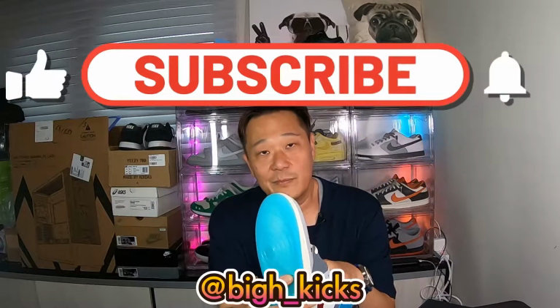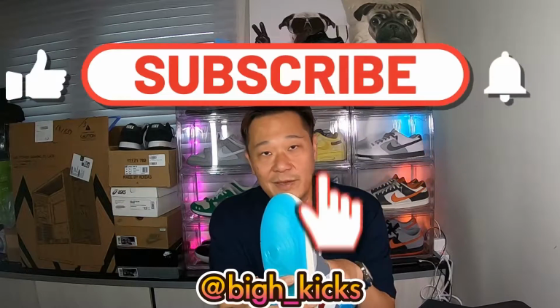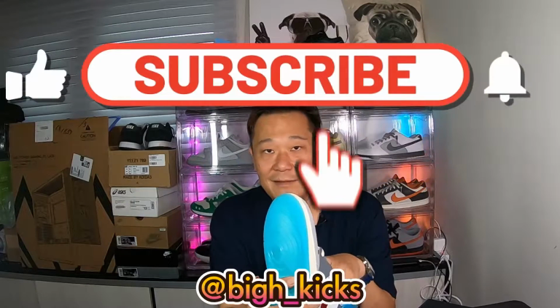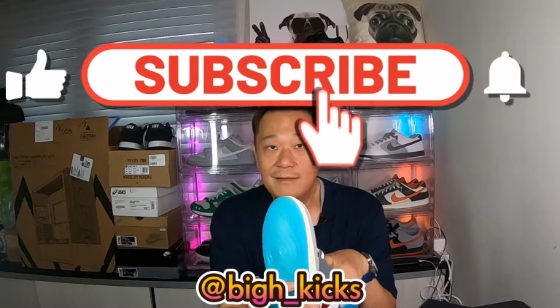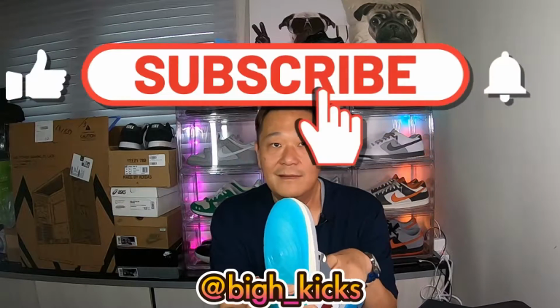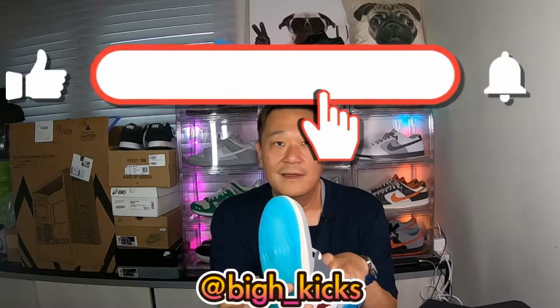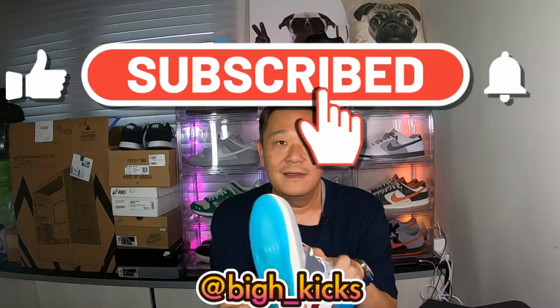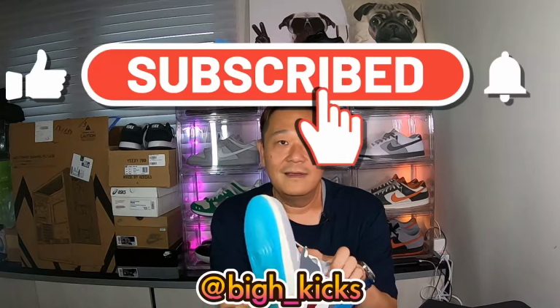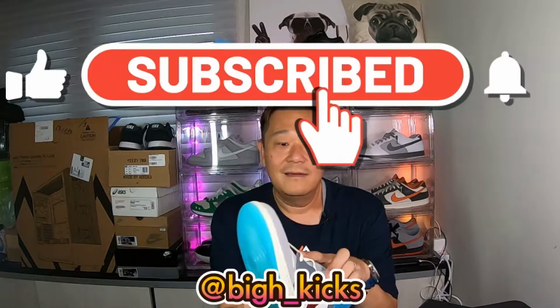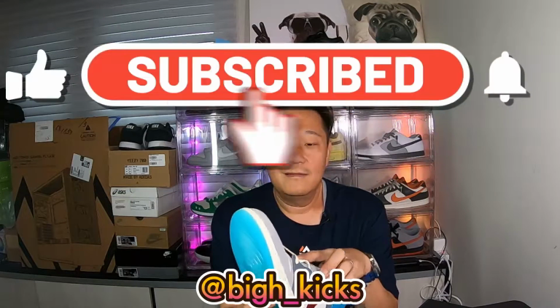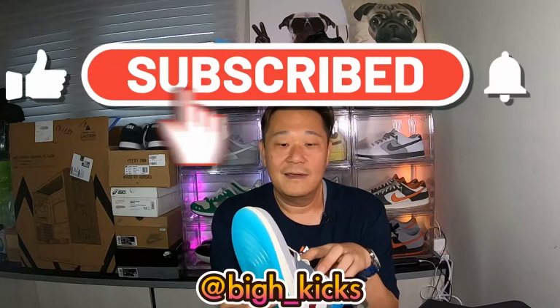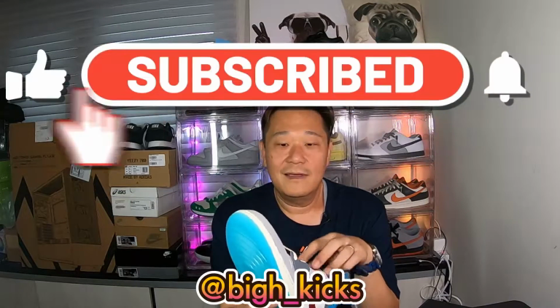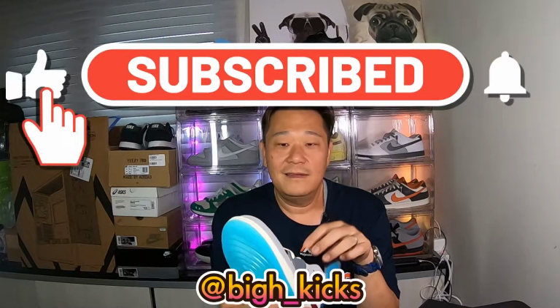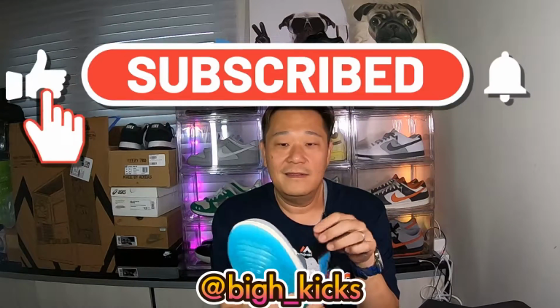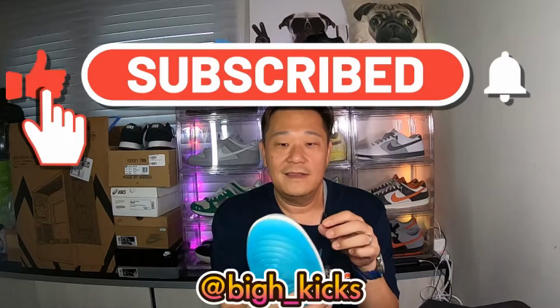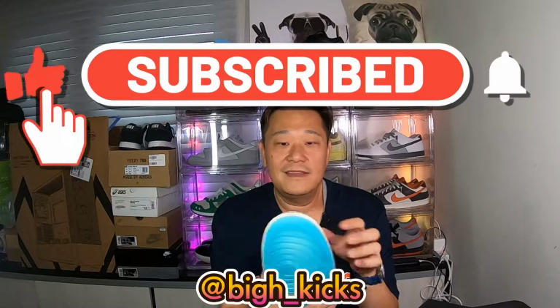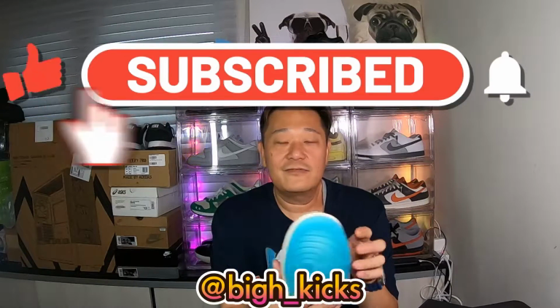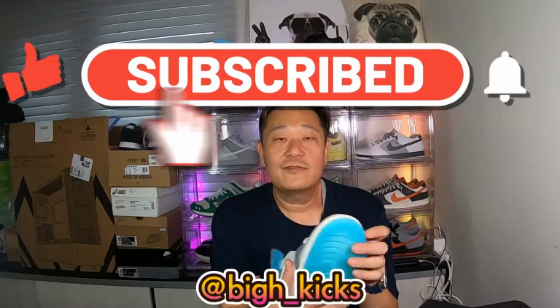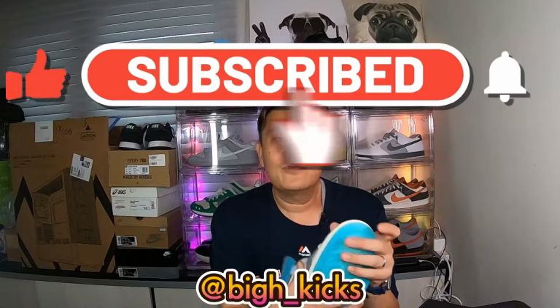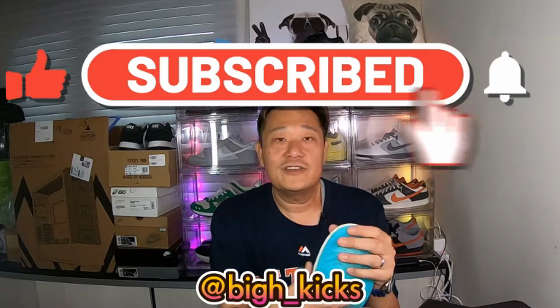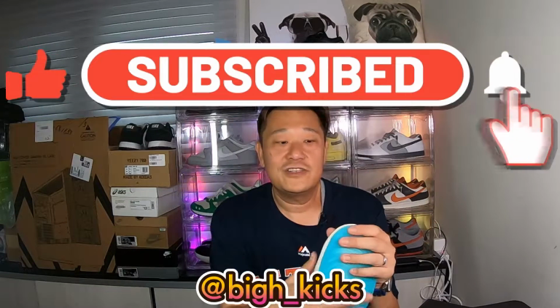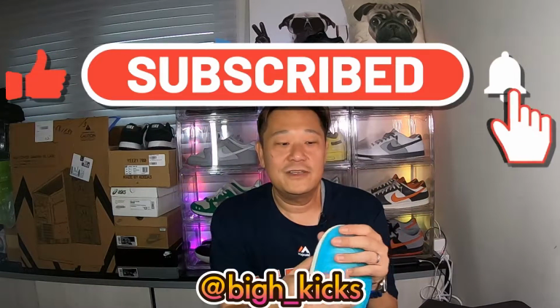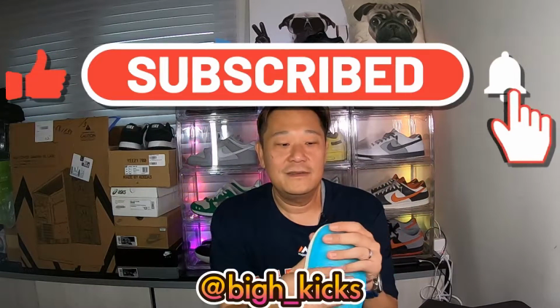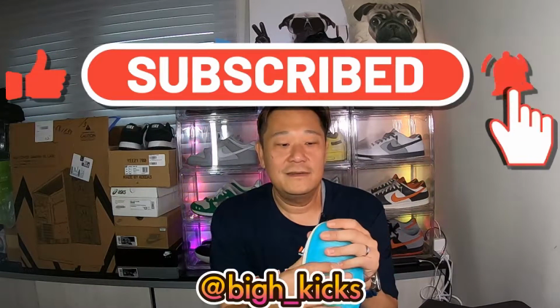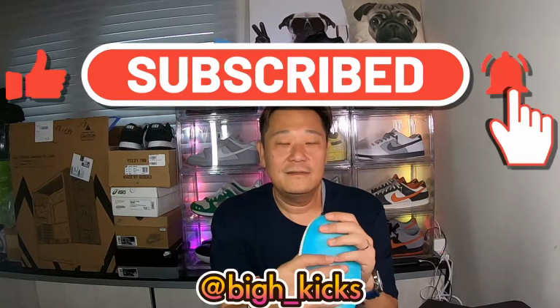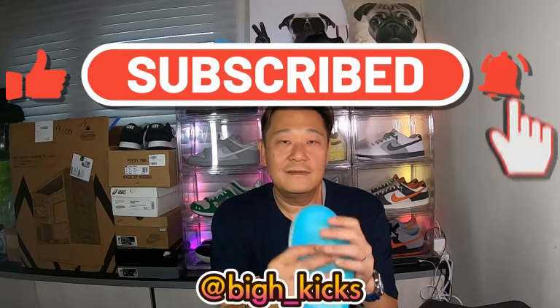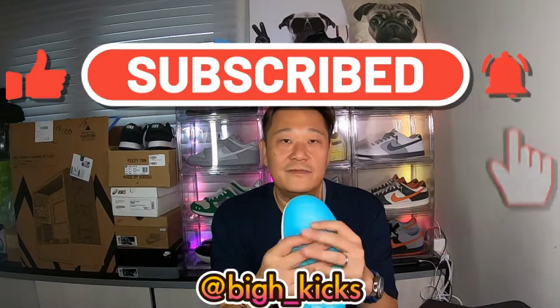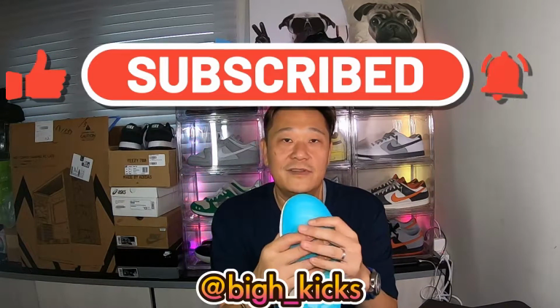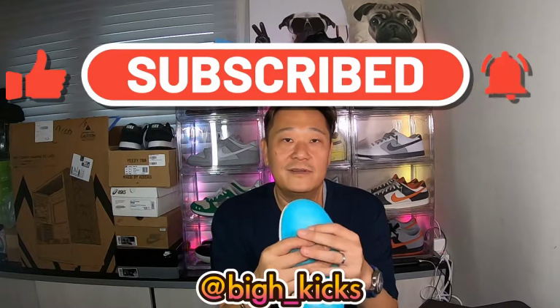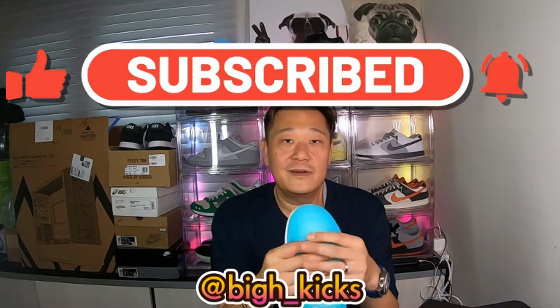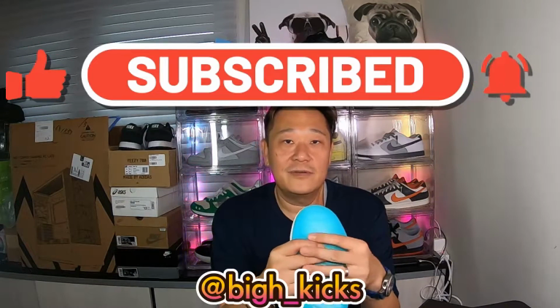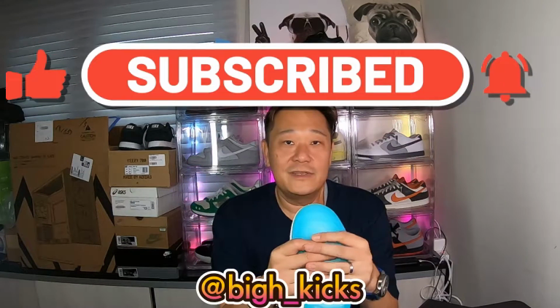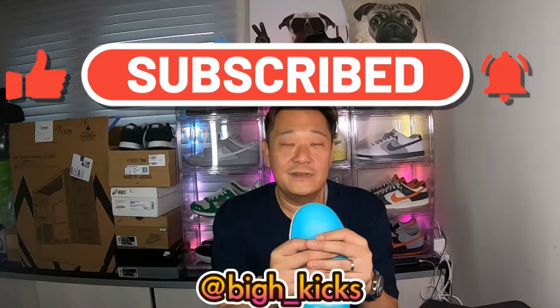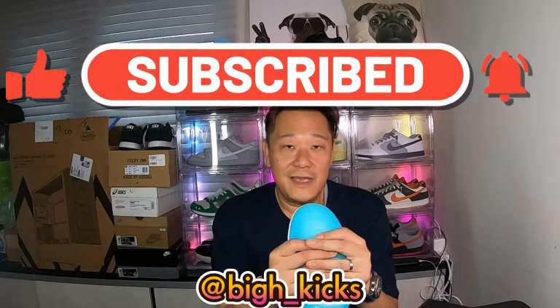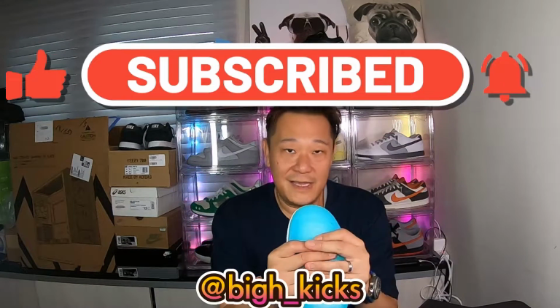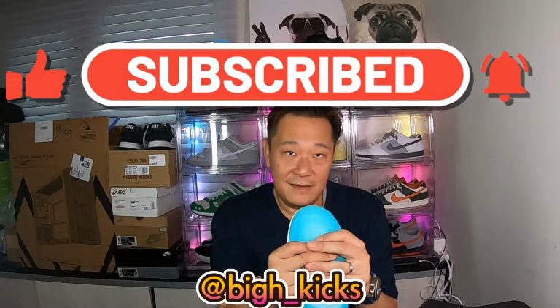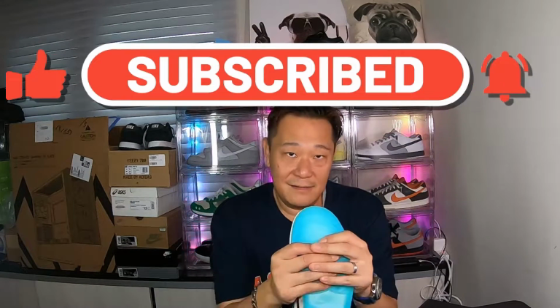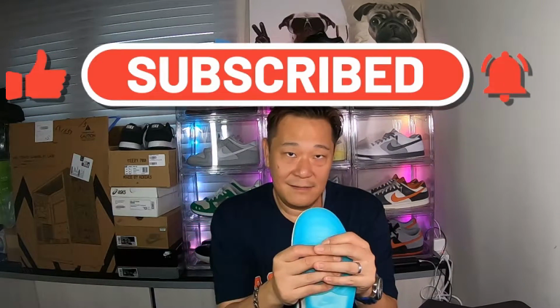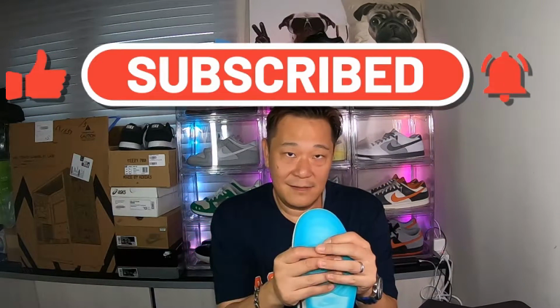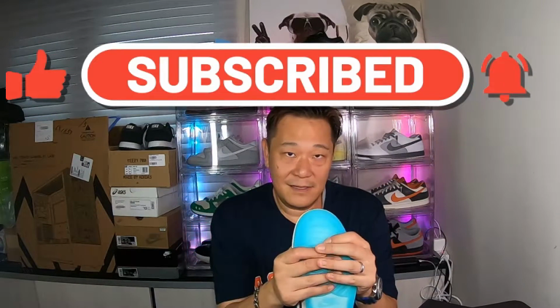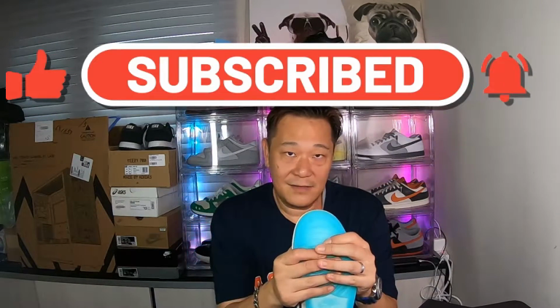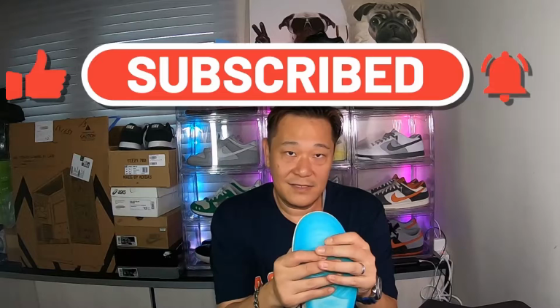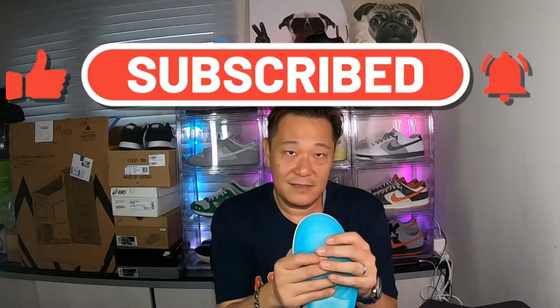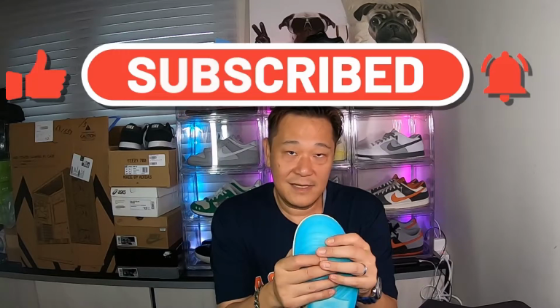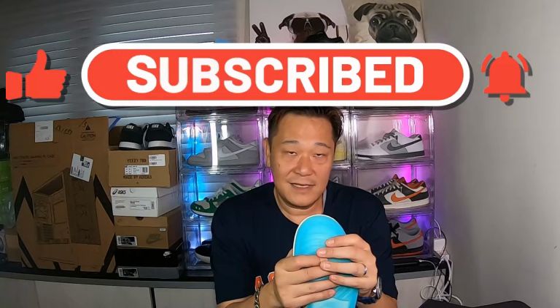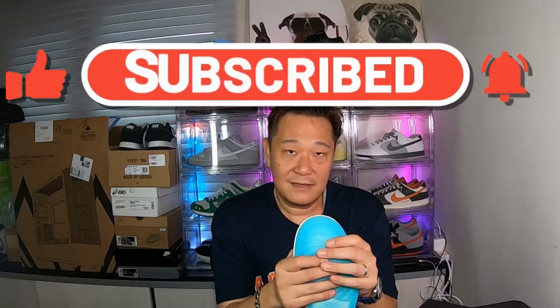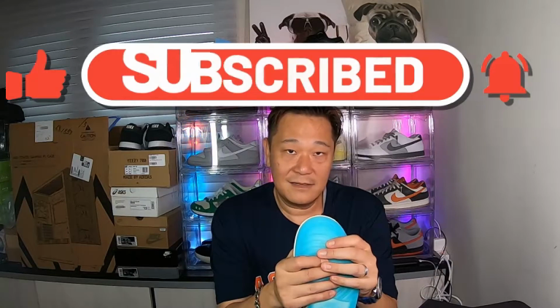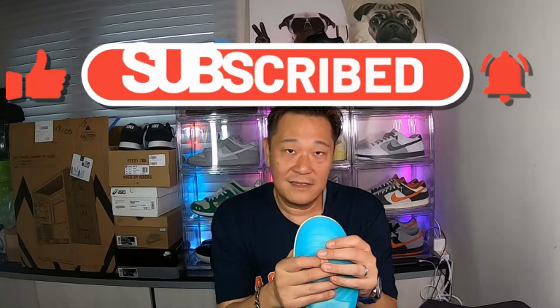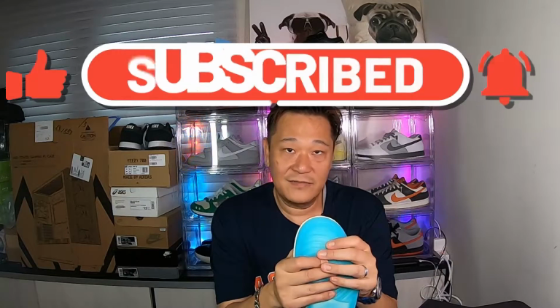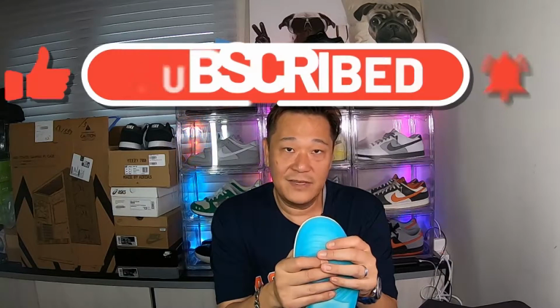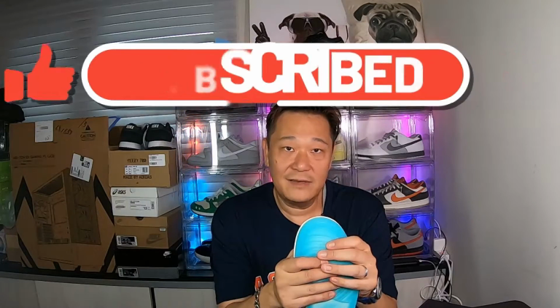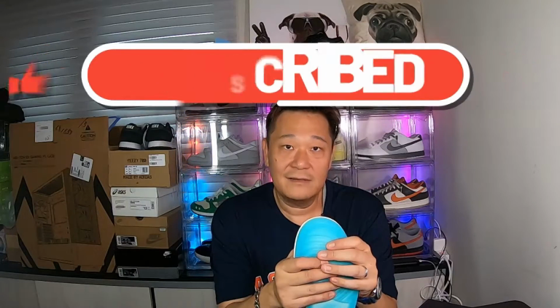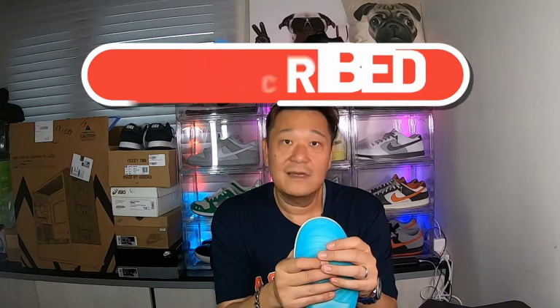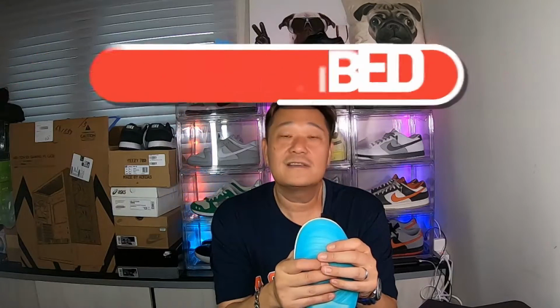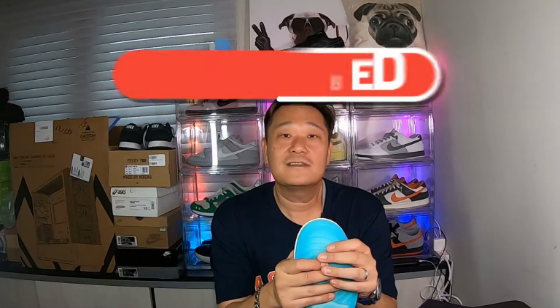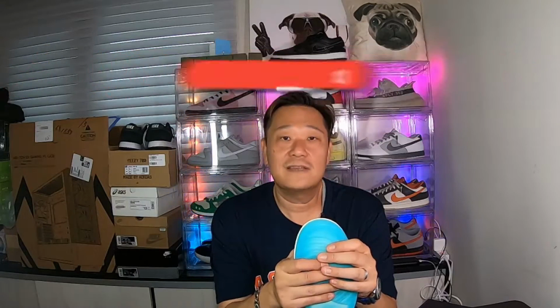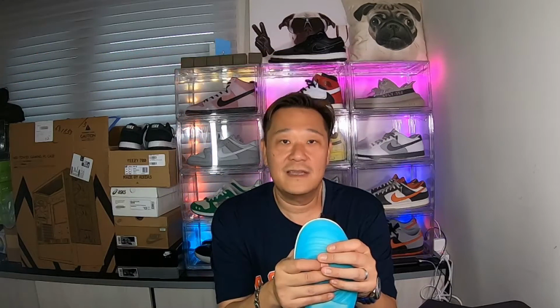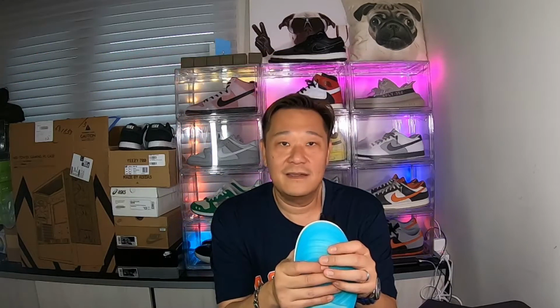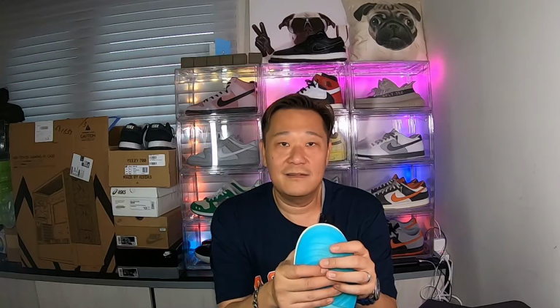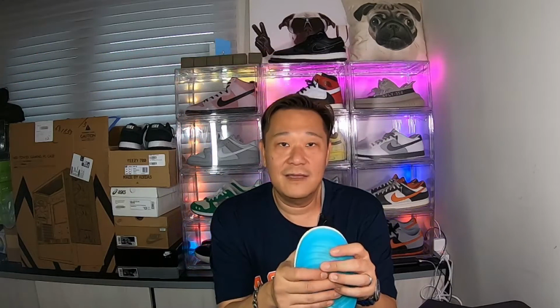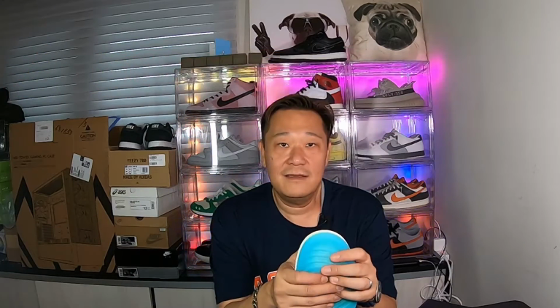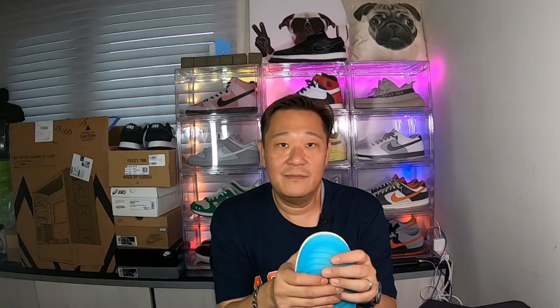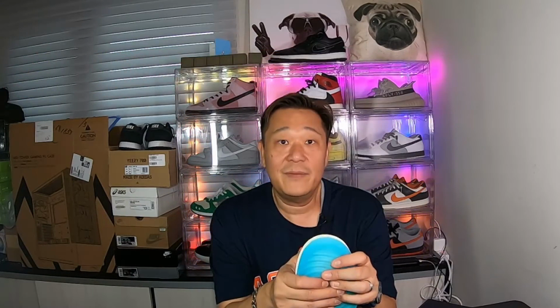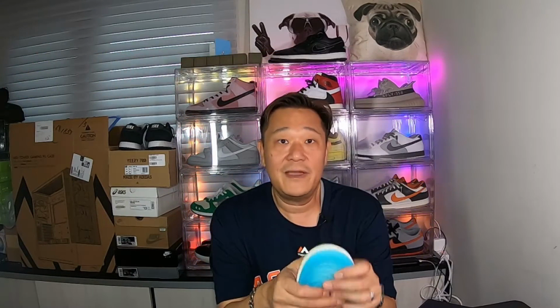Thanks for watching the video all the way to the end. I'll see you guys on the next video — take care, bye bye!